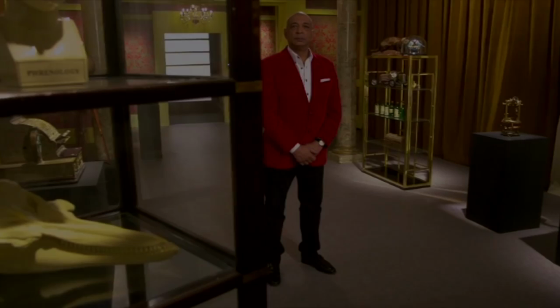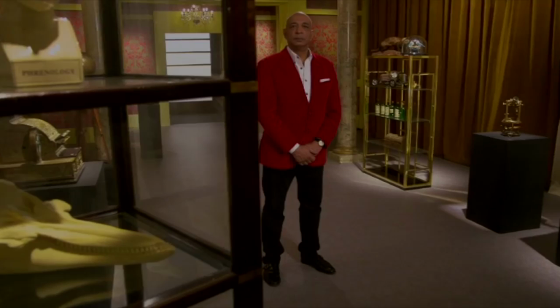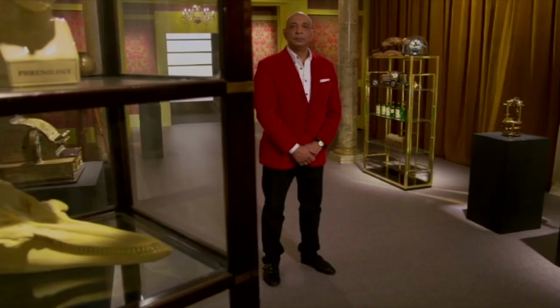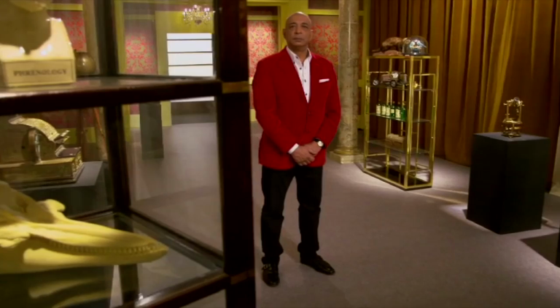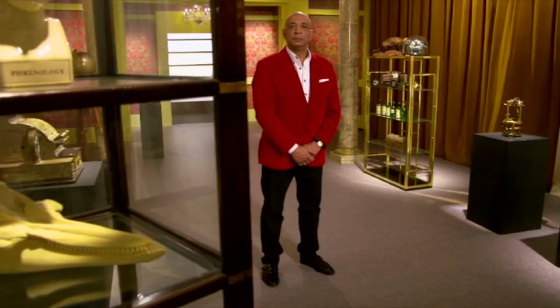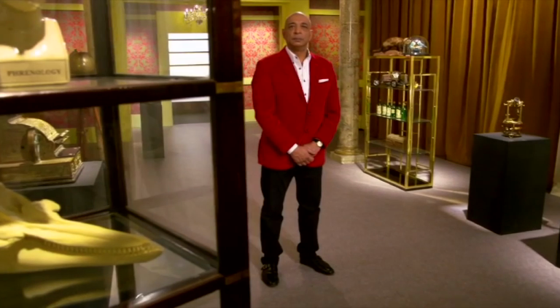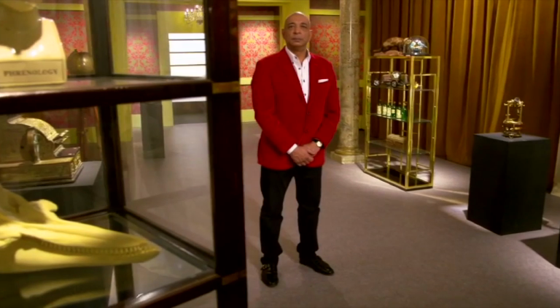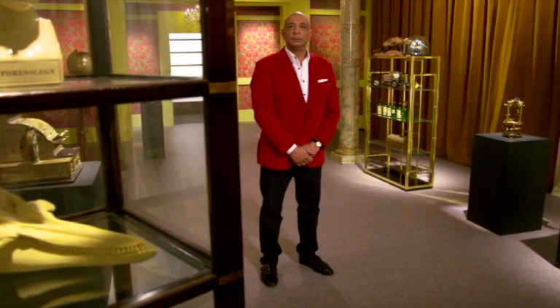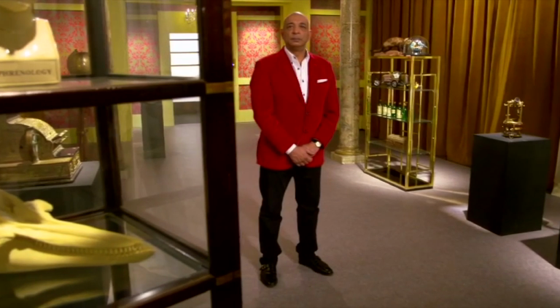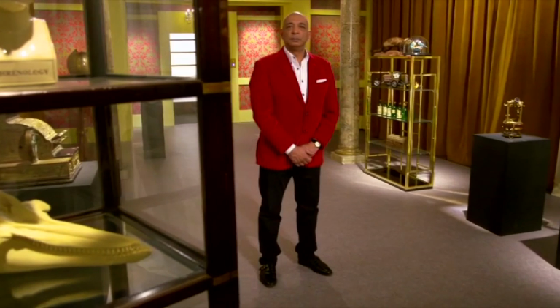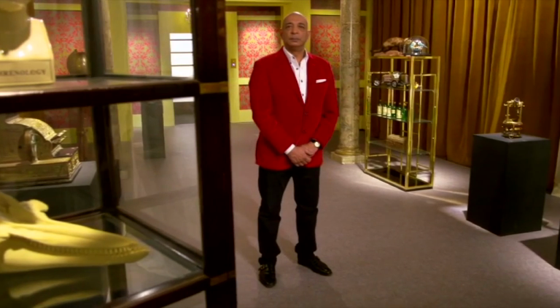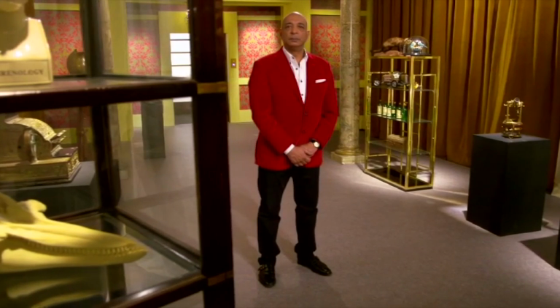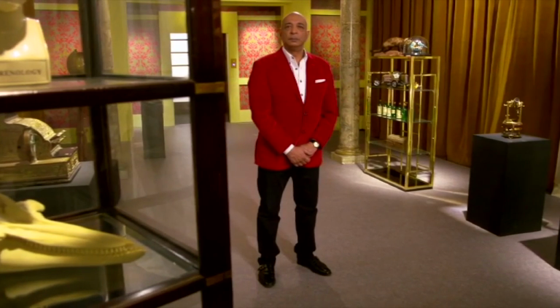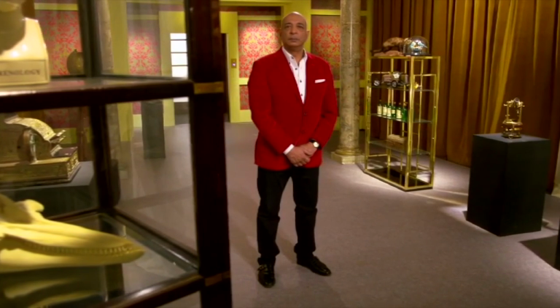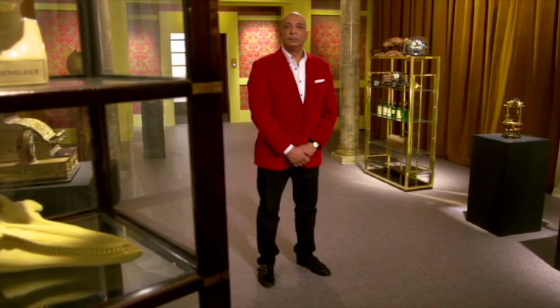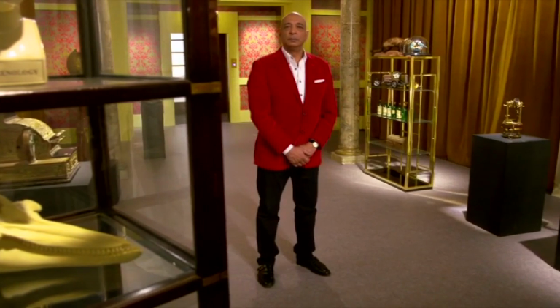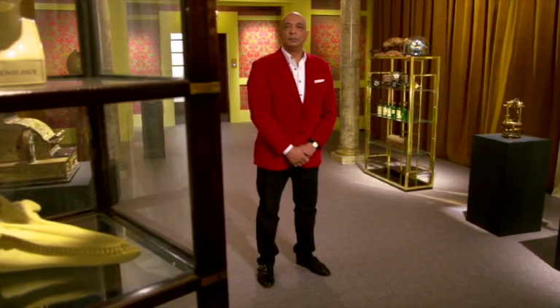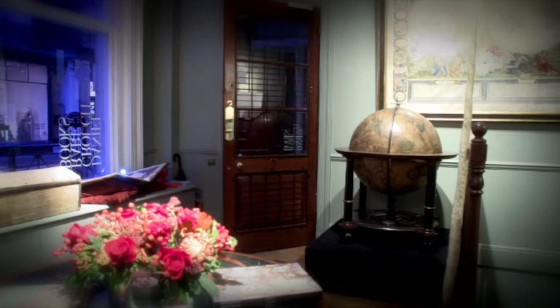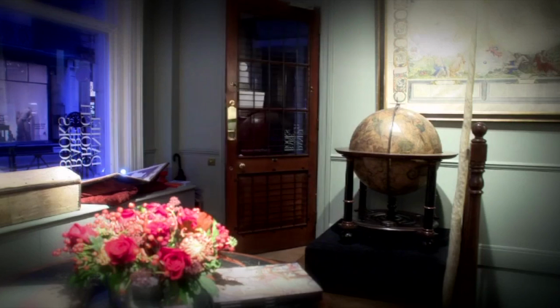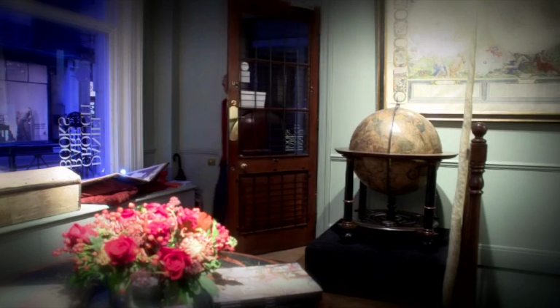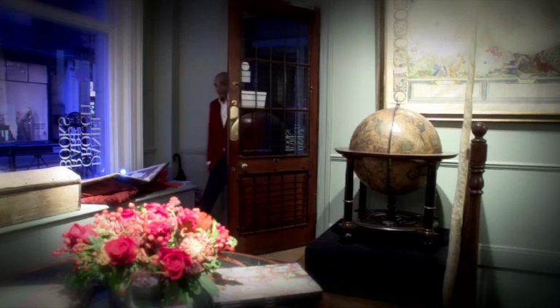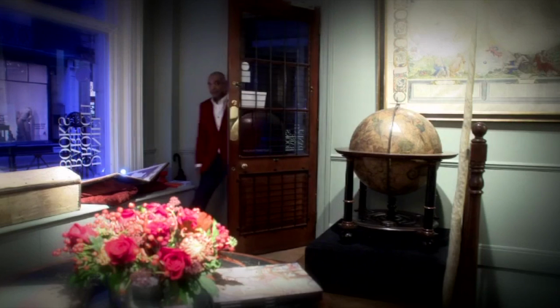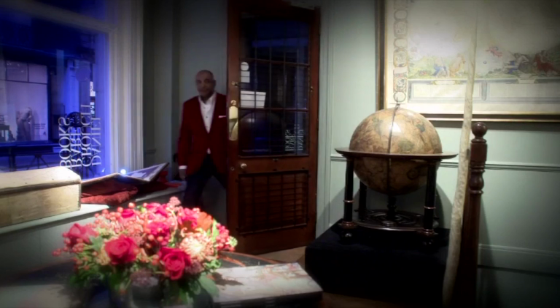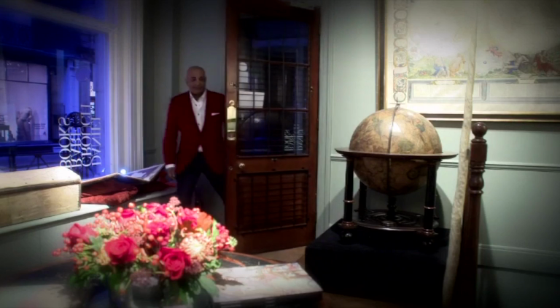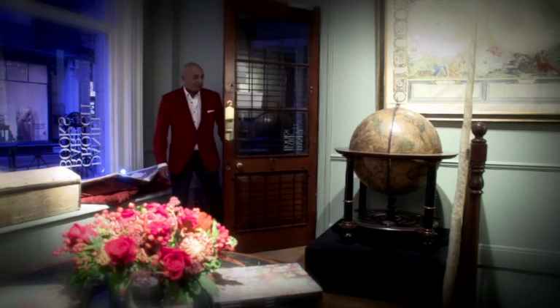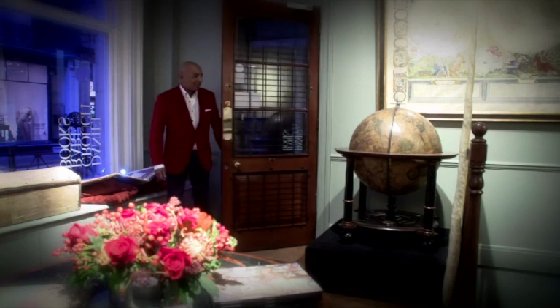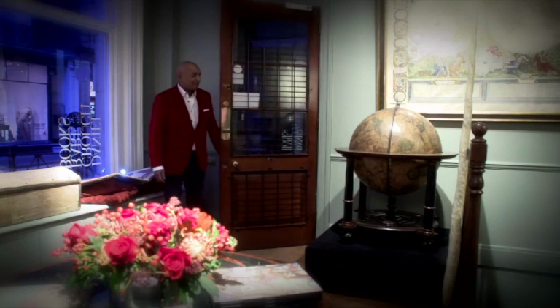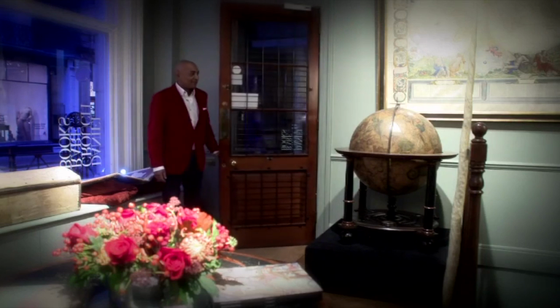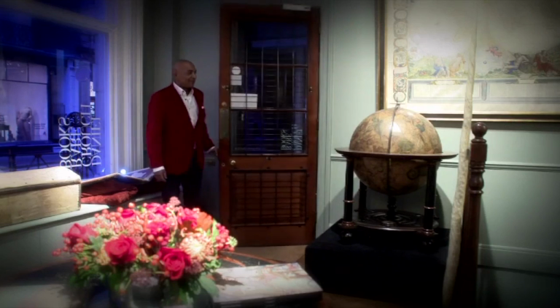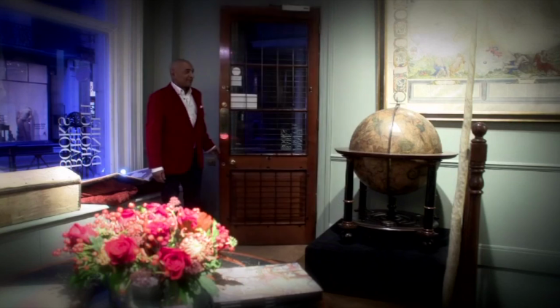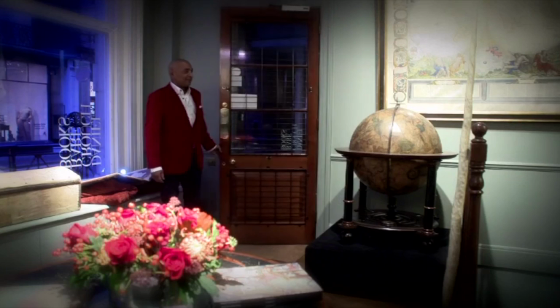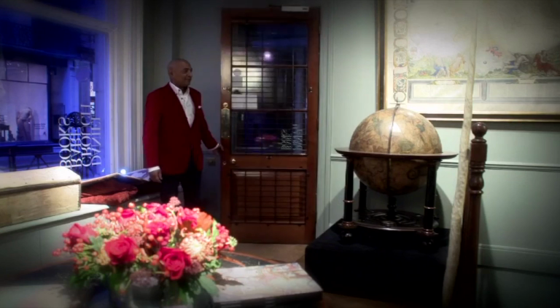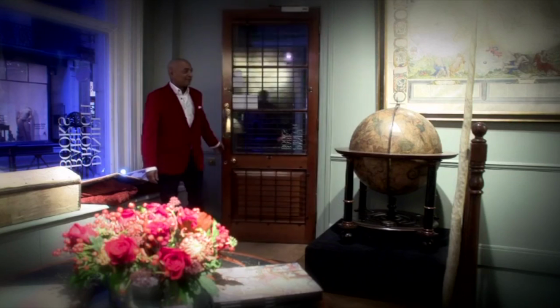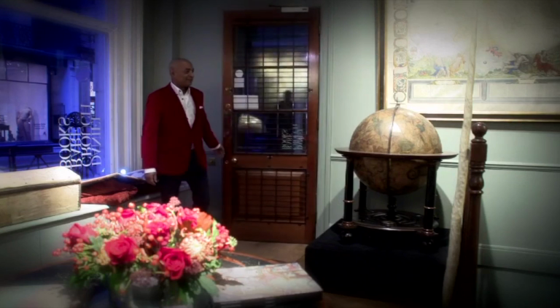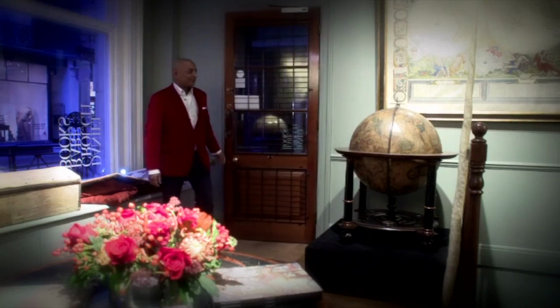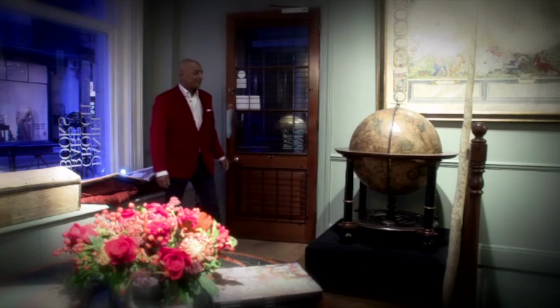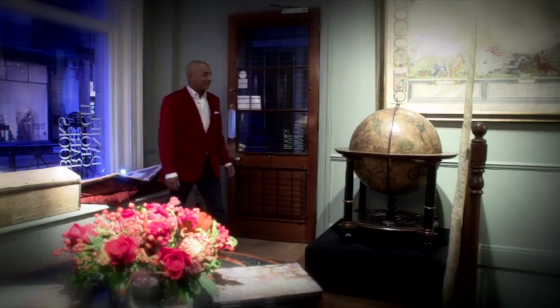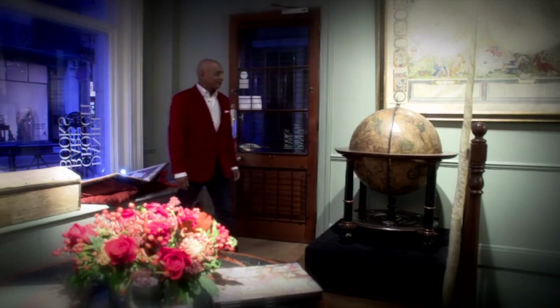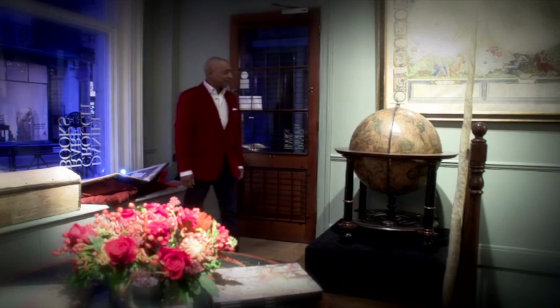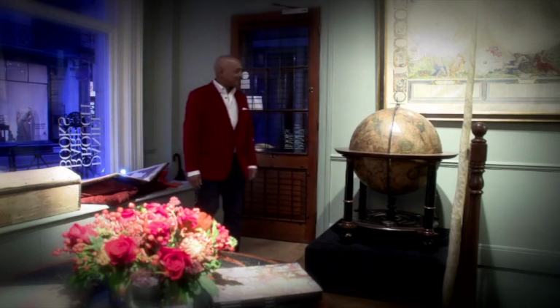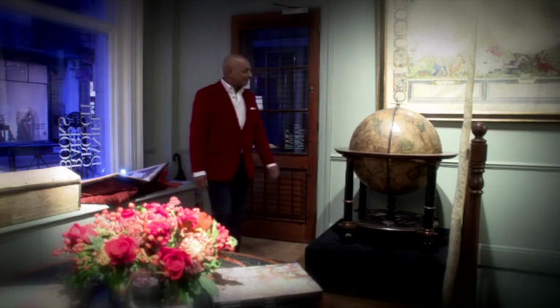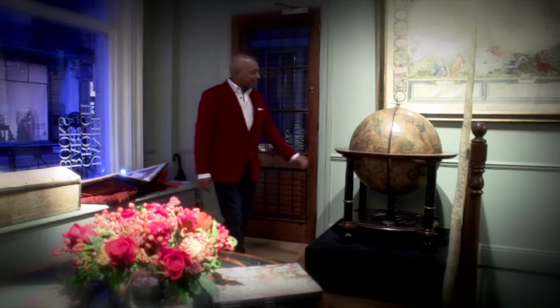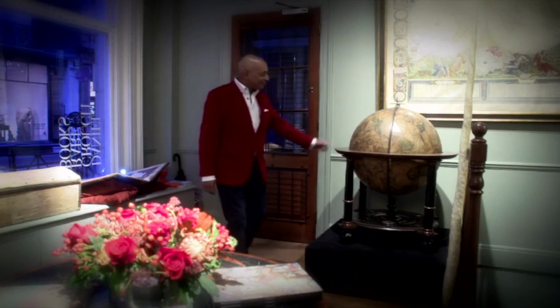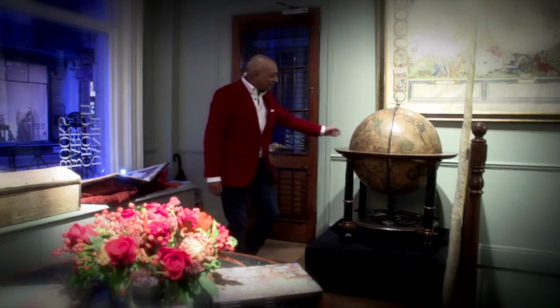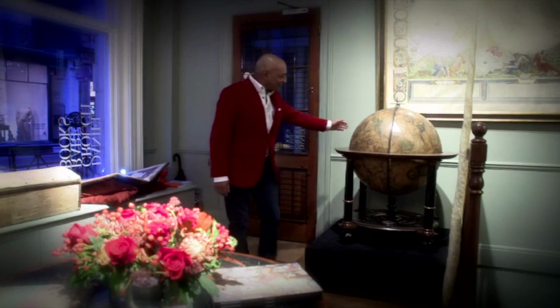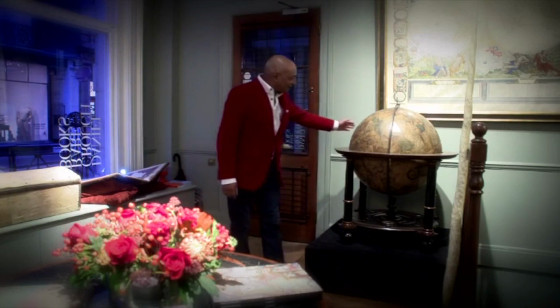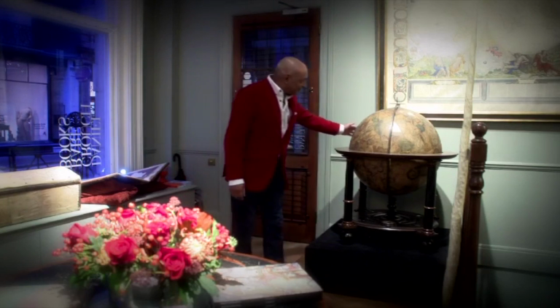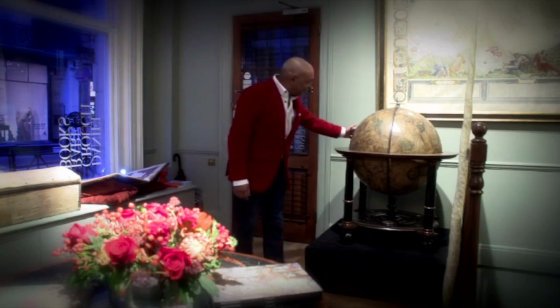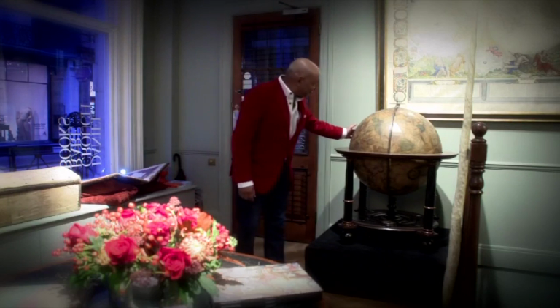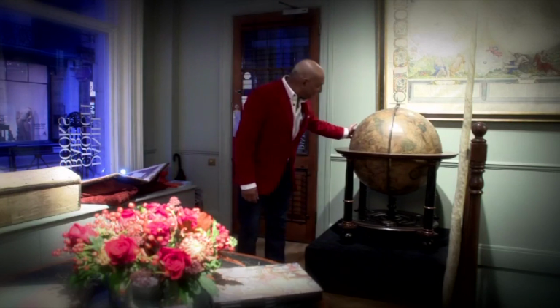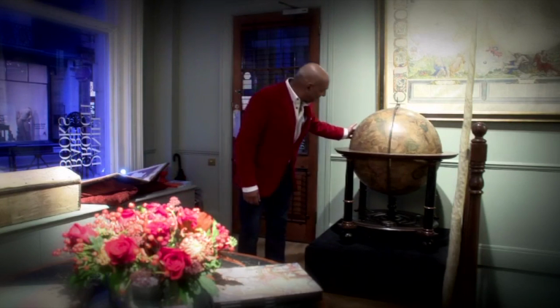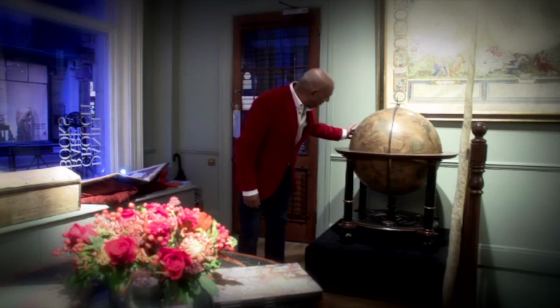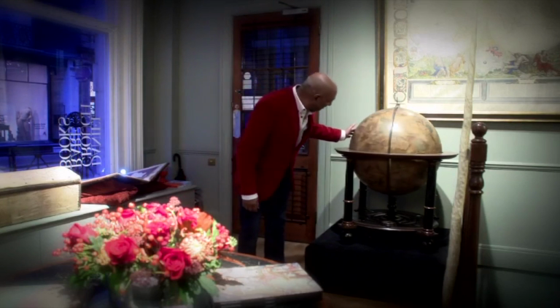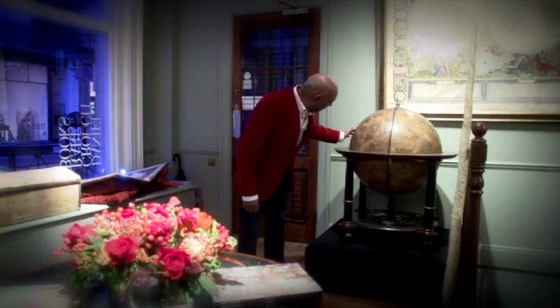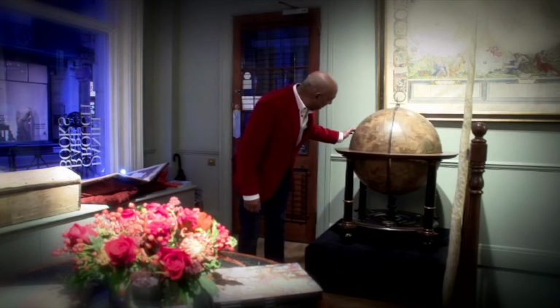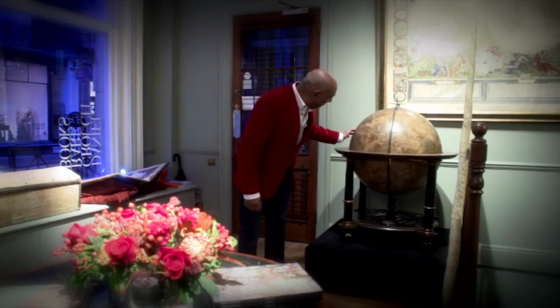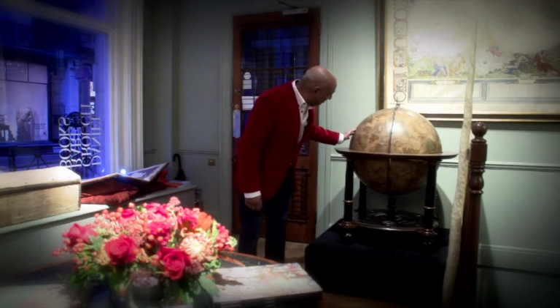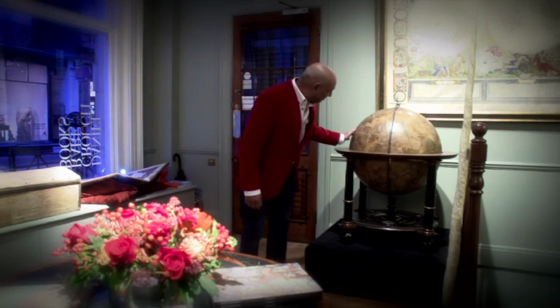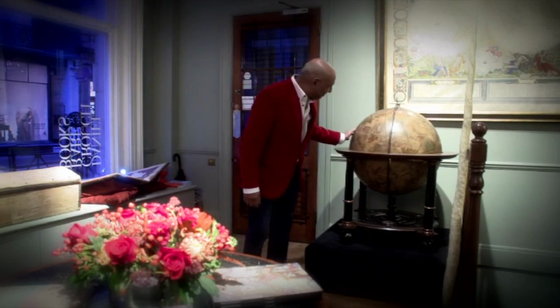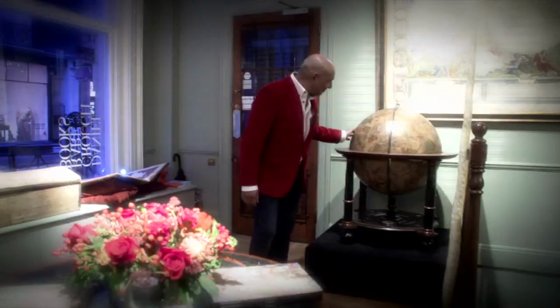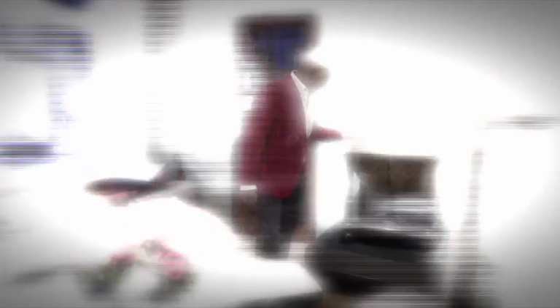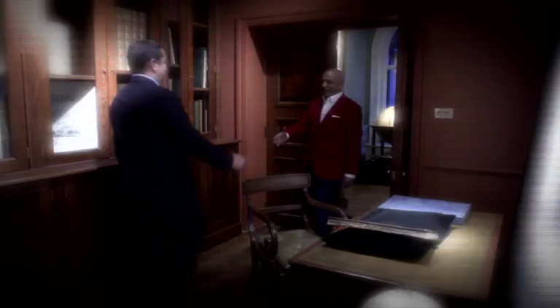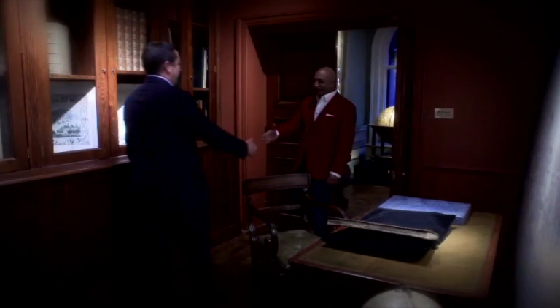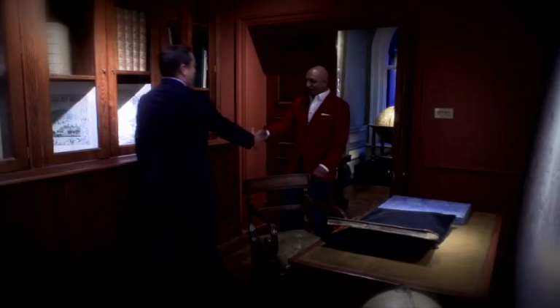Raj Bisram runs a thousand item auction every month. He's not just seen it all, he's bought and sold it all too.